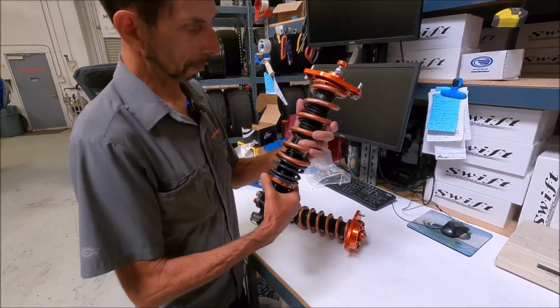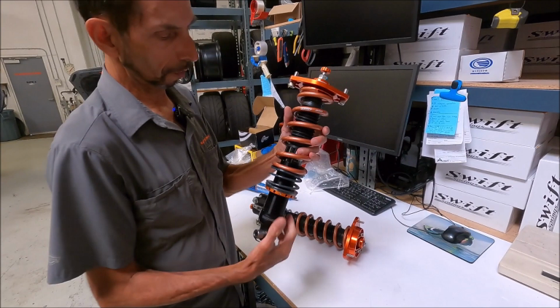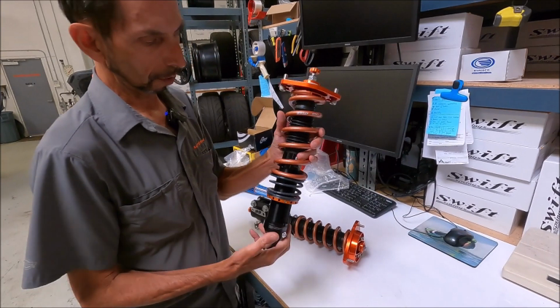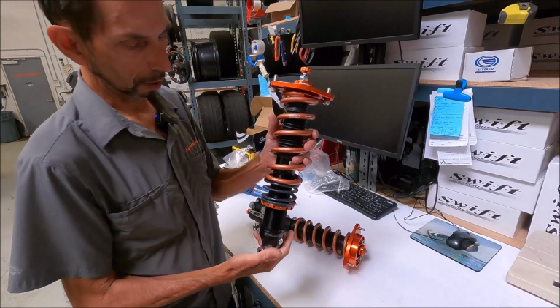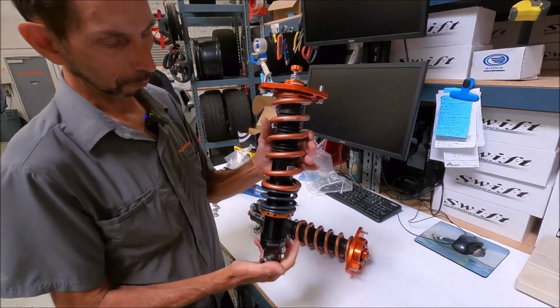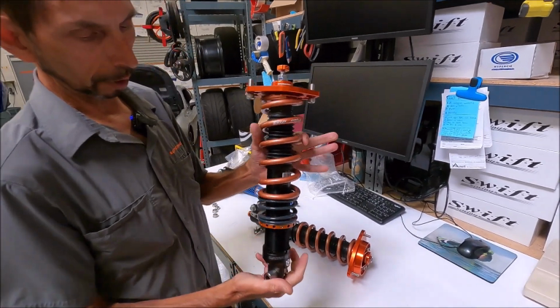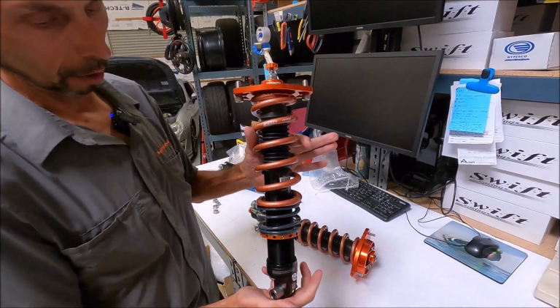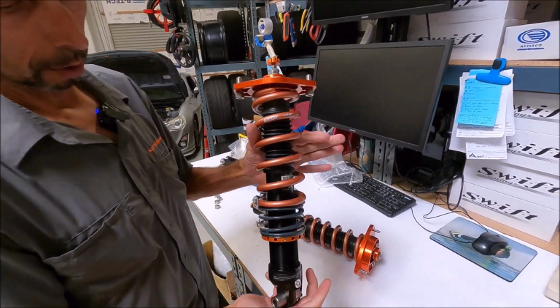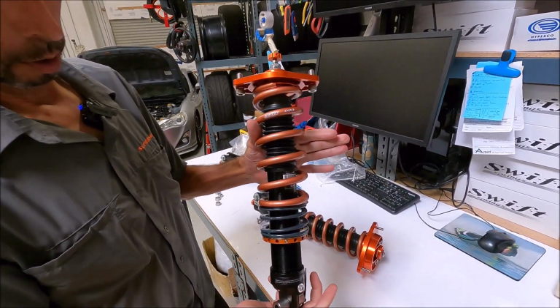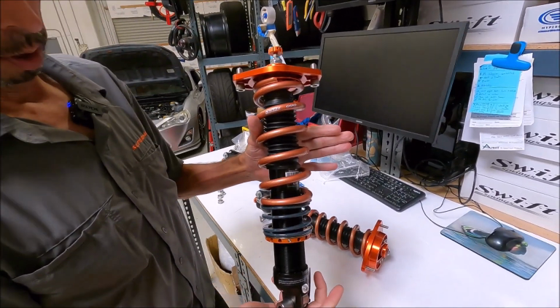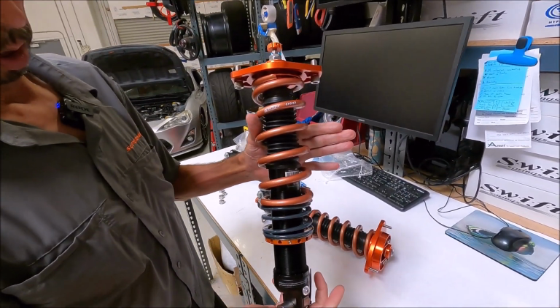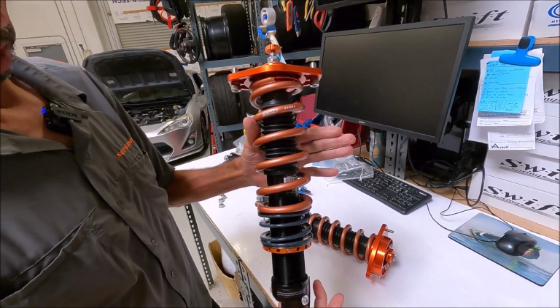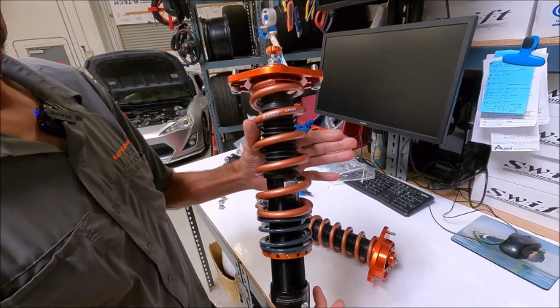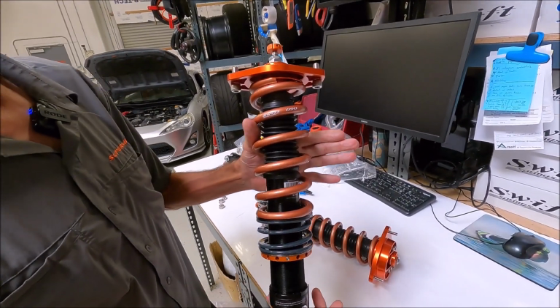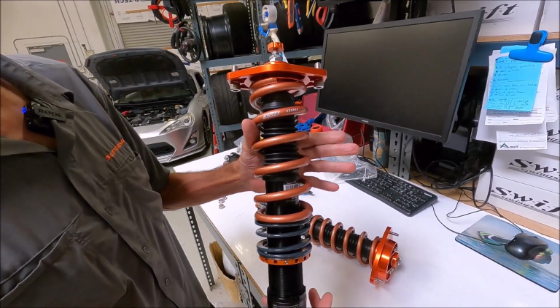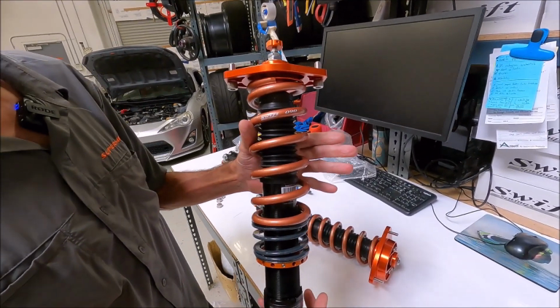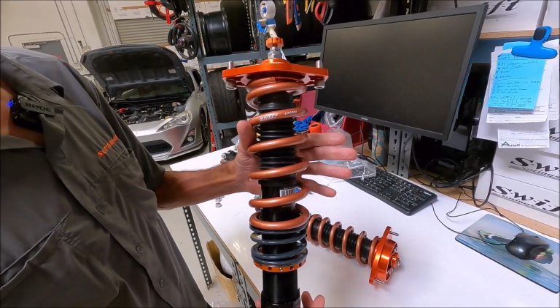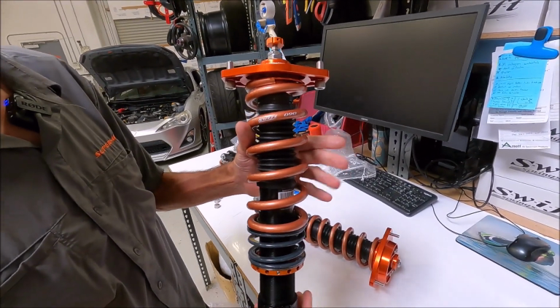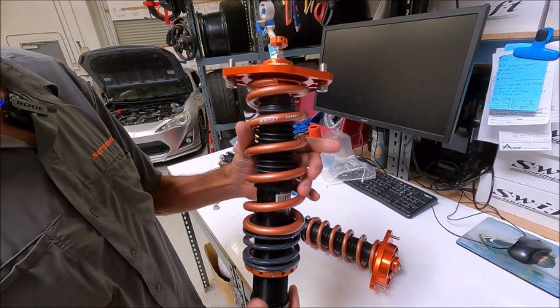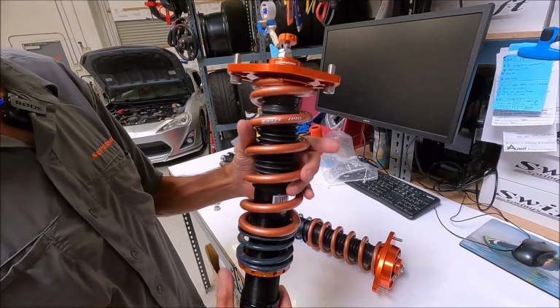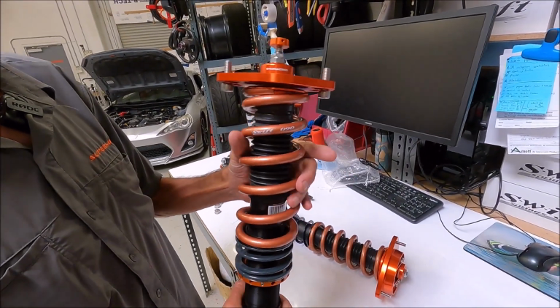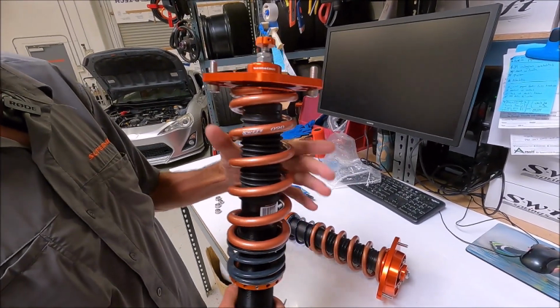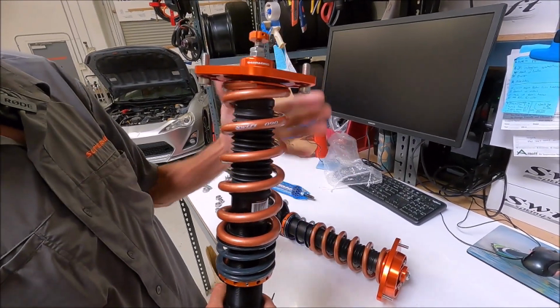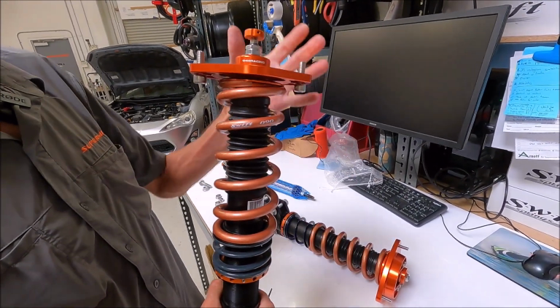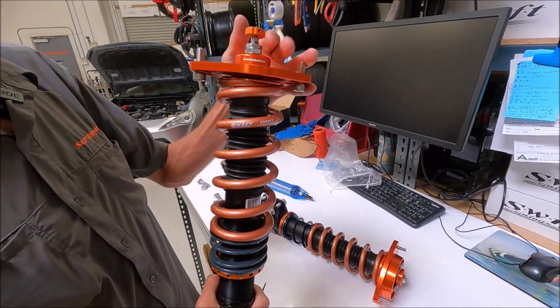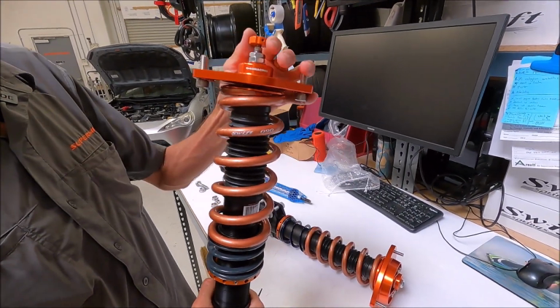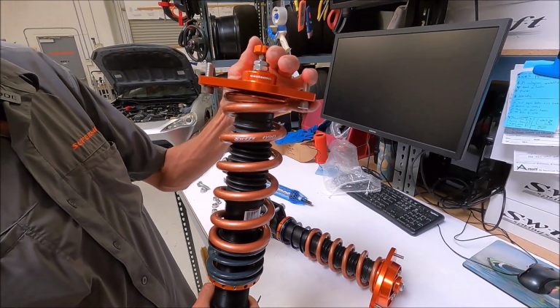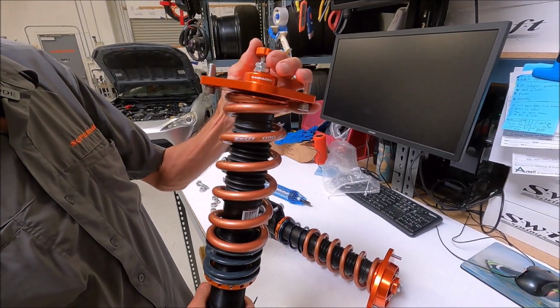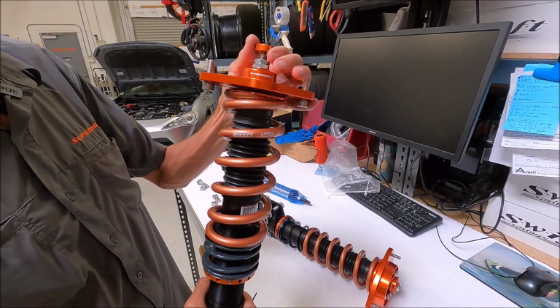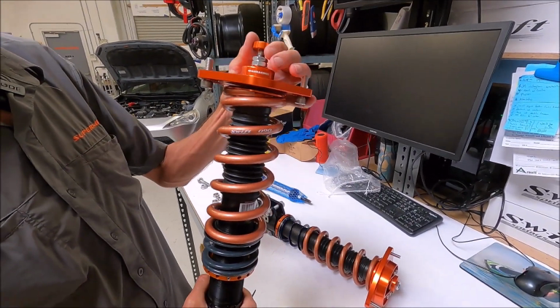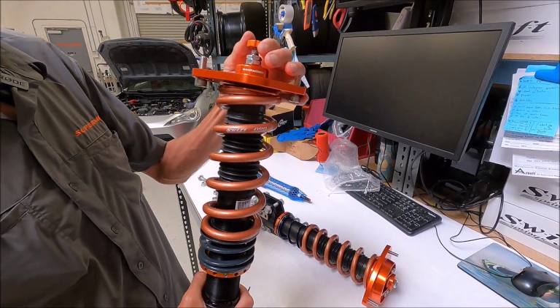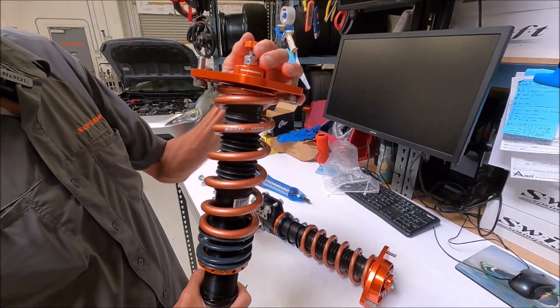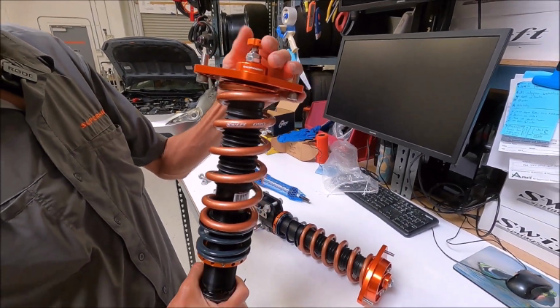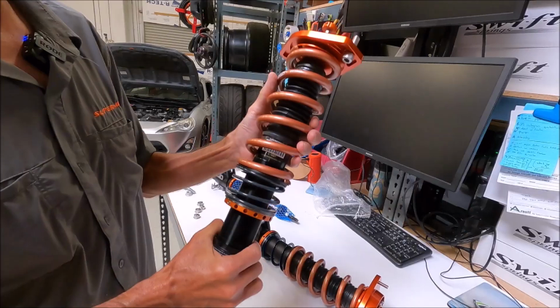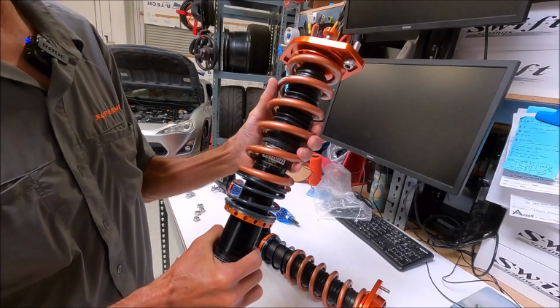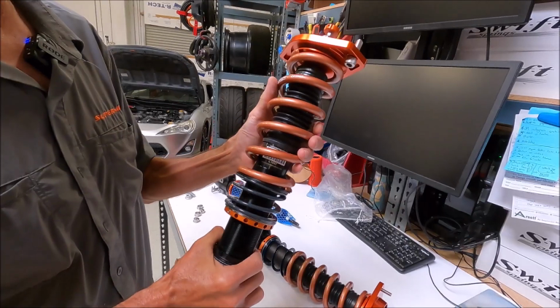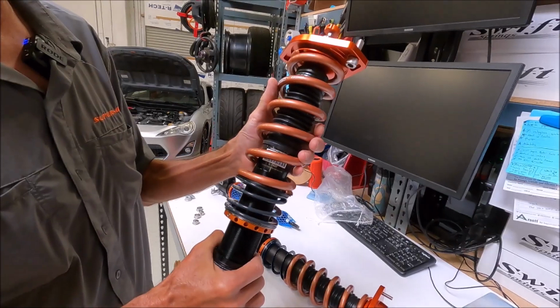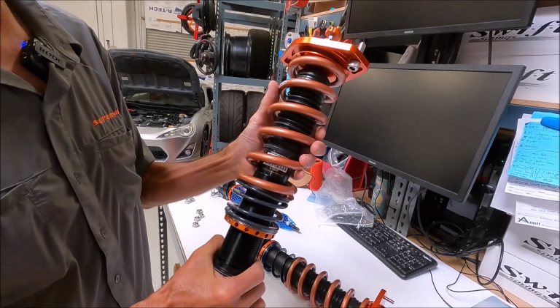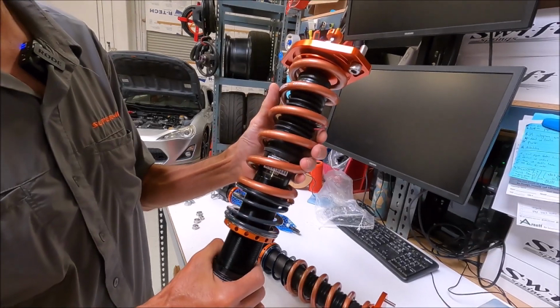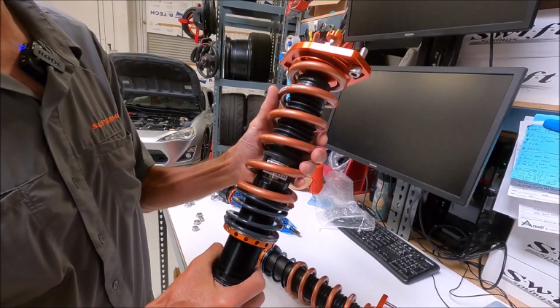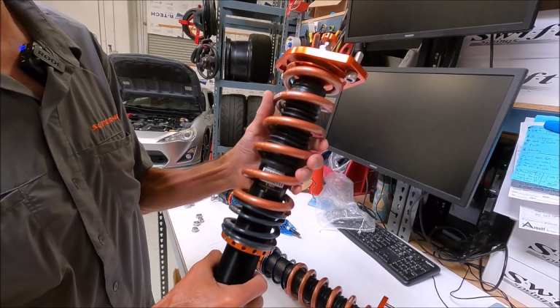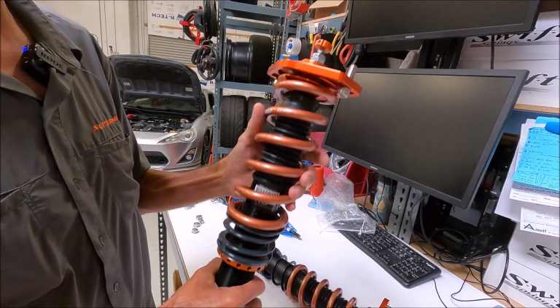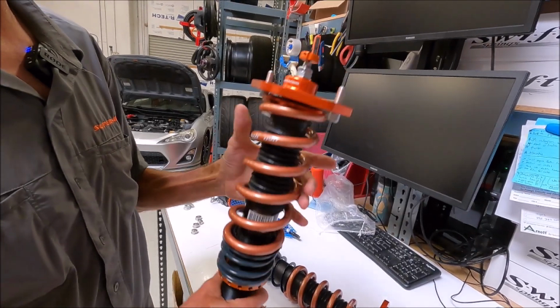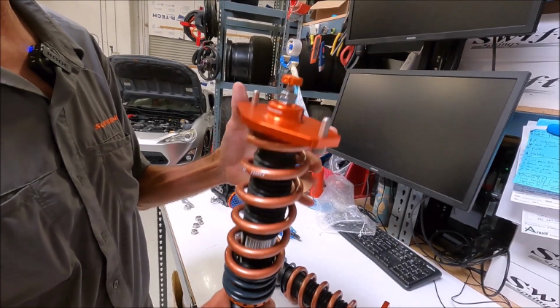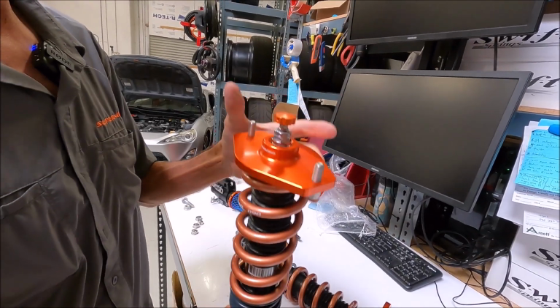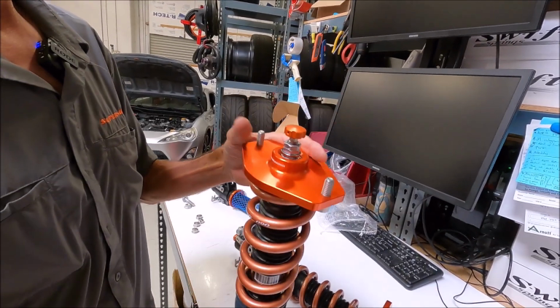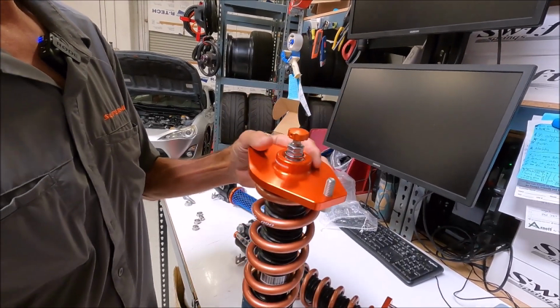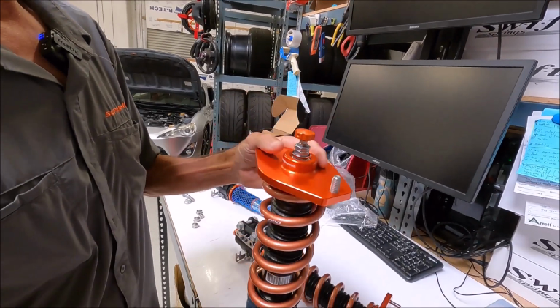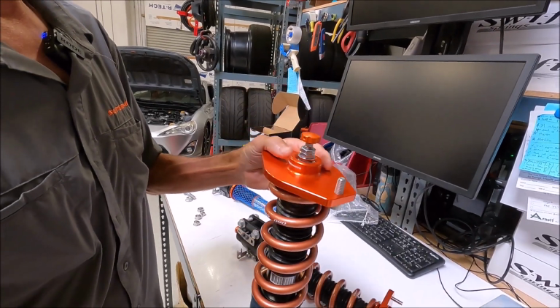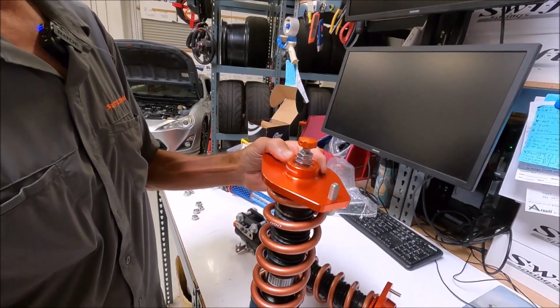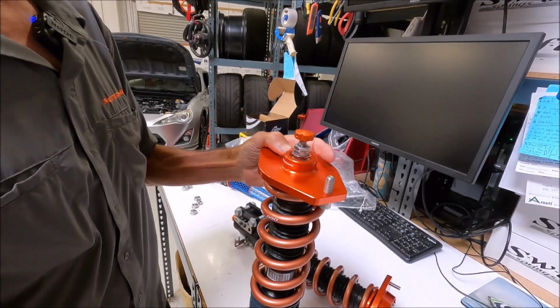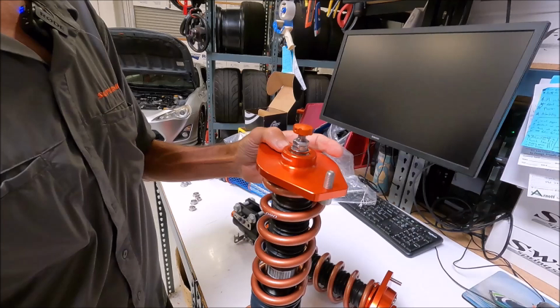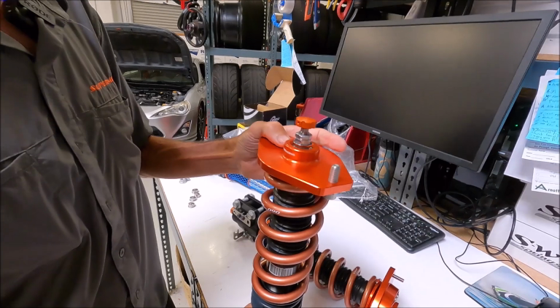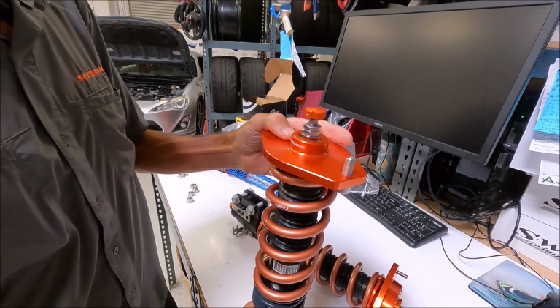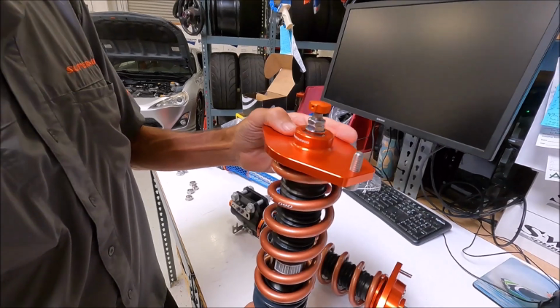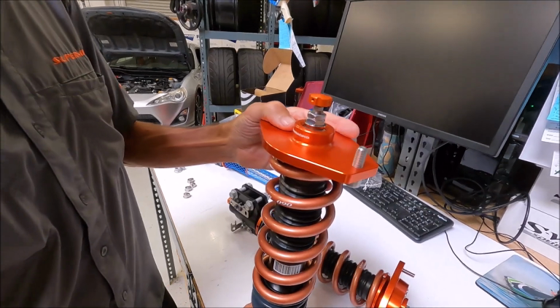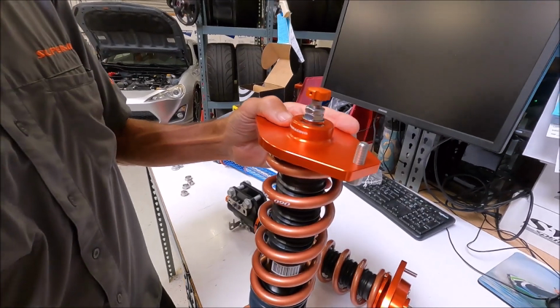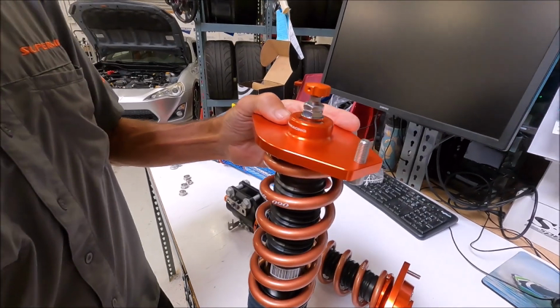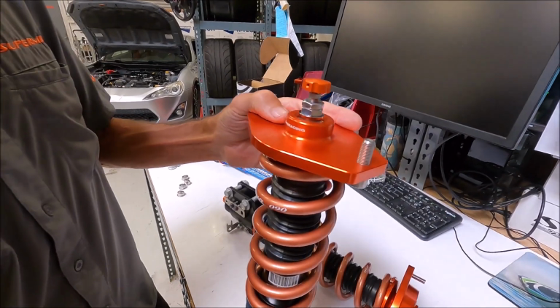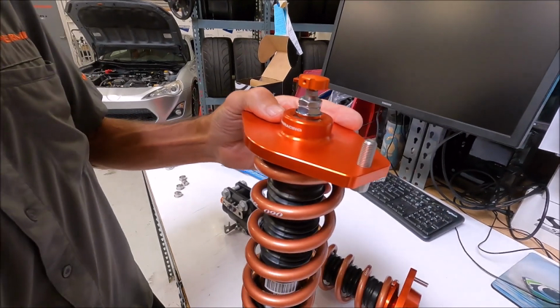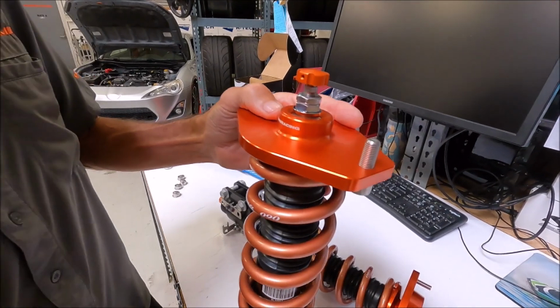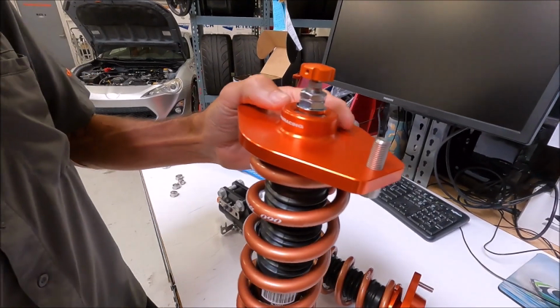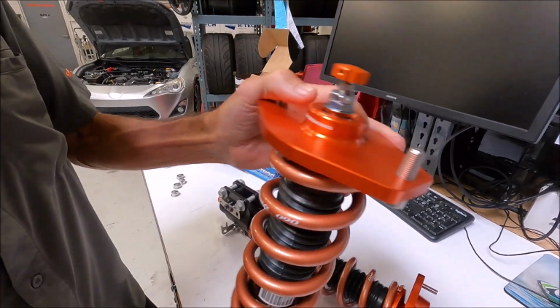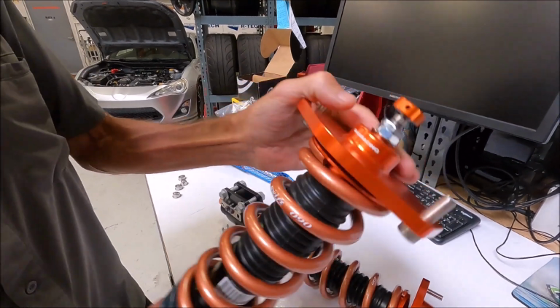This is a rear Zeta. These are available single adjustable. Swift spring is standard. Billet spherical perch.